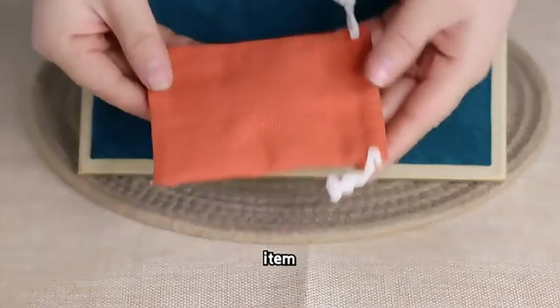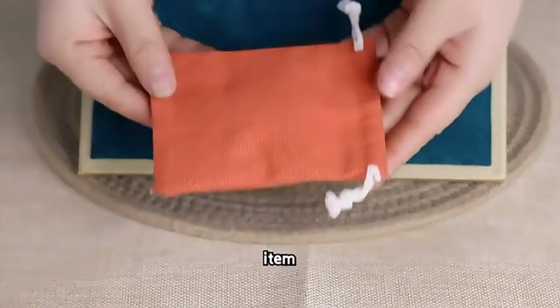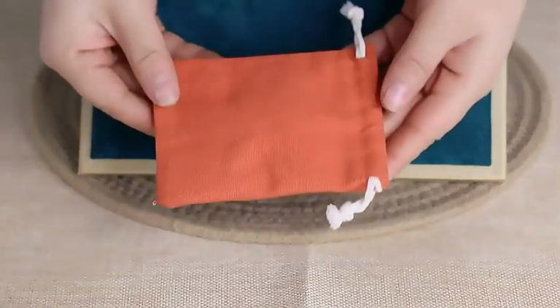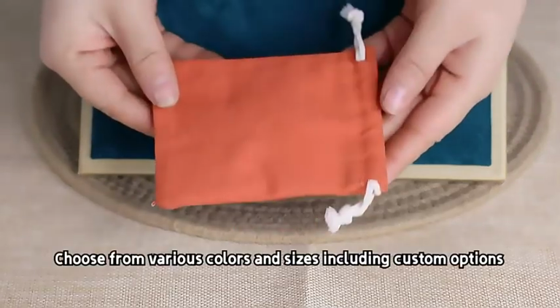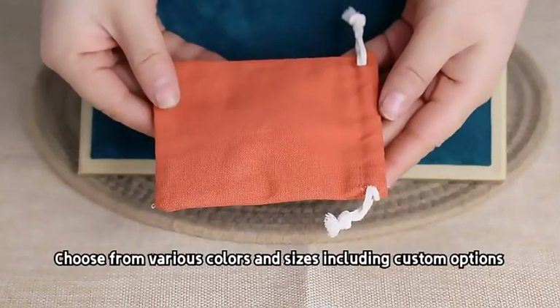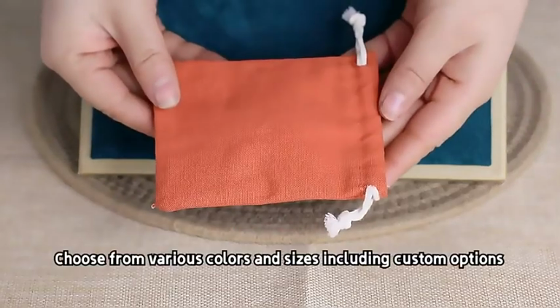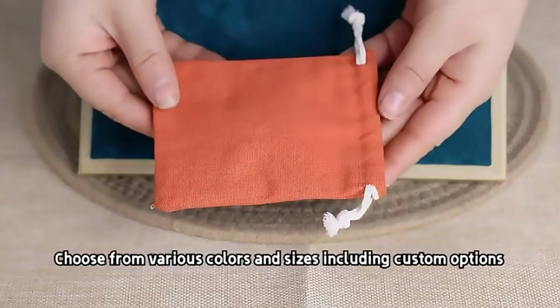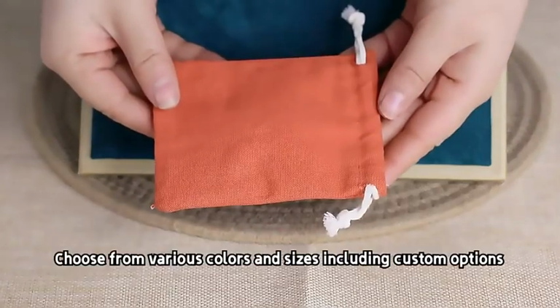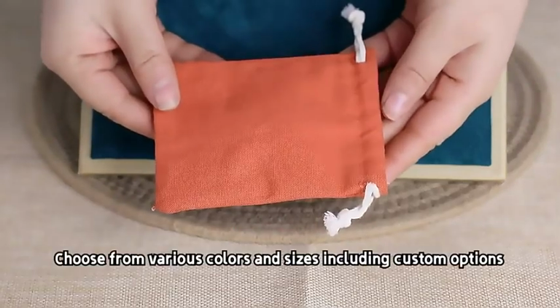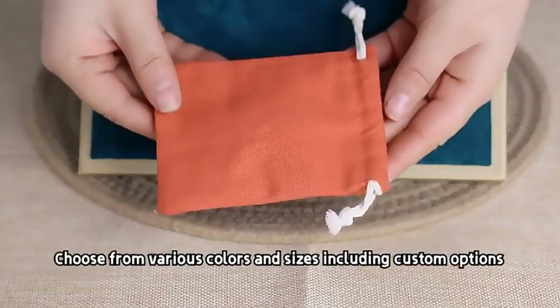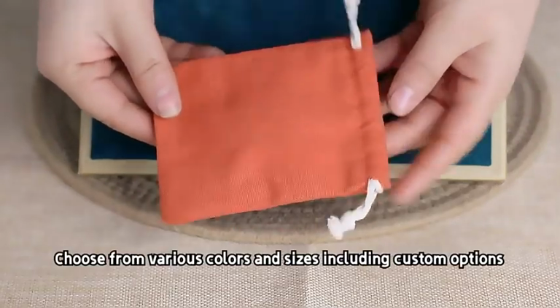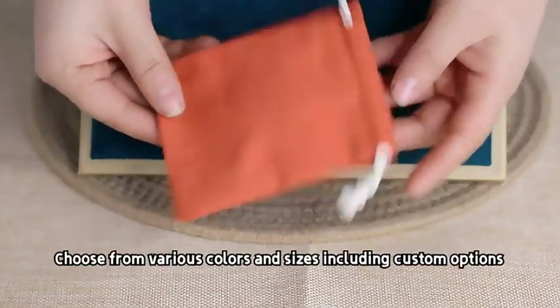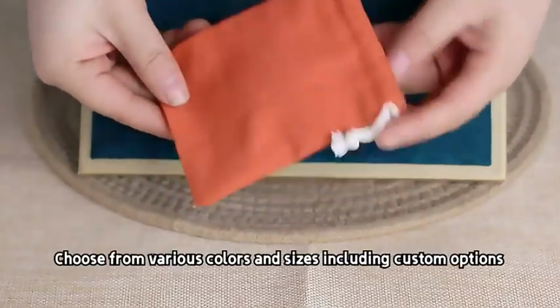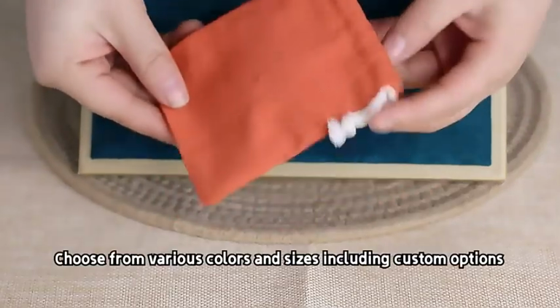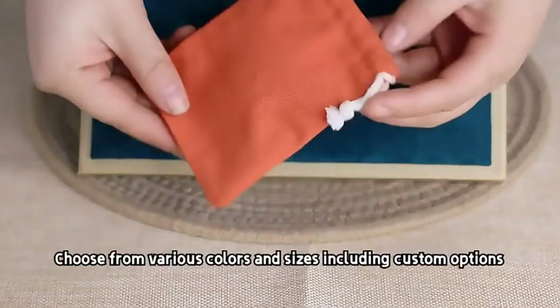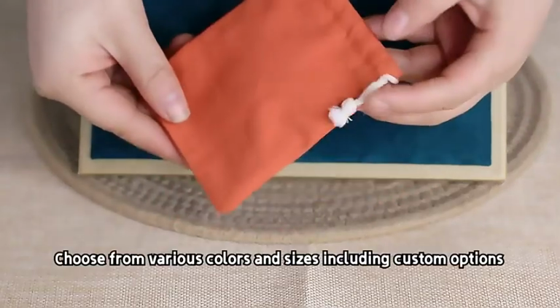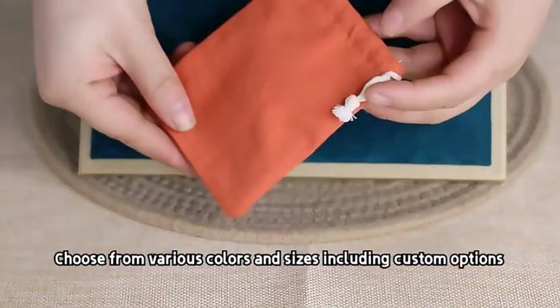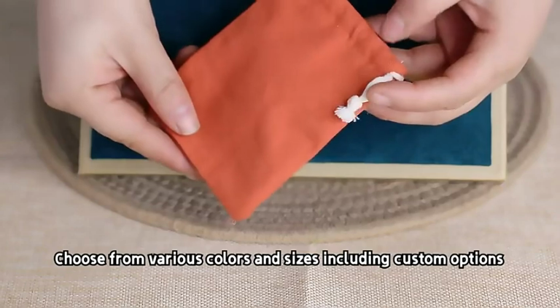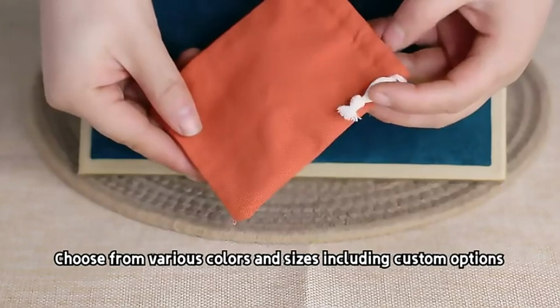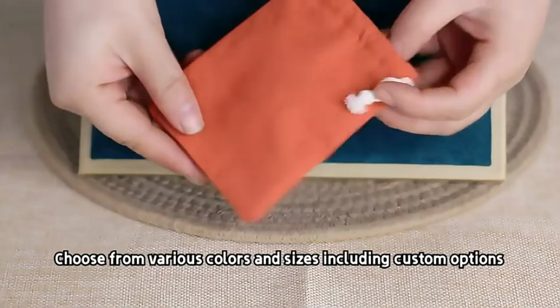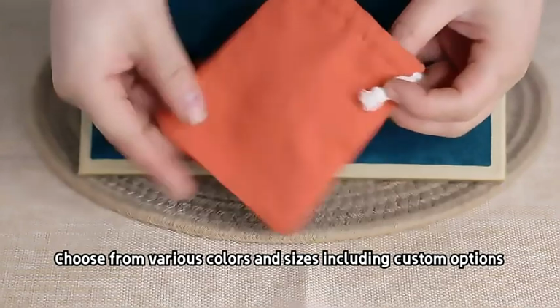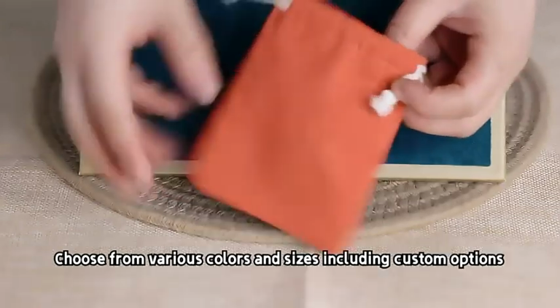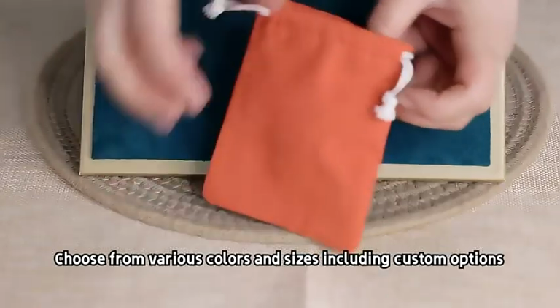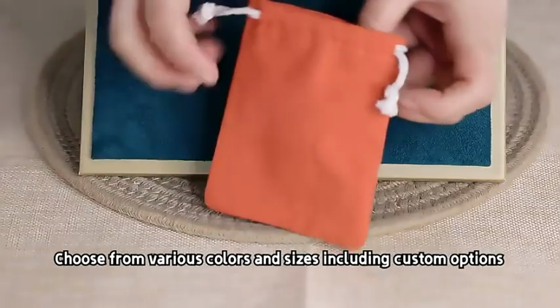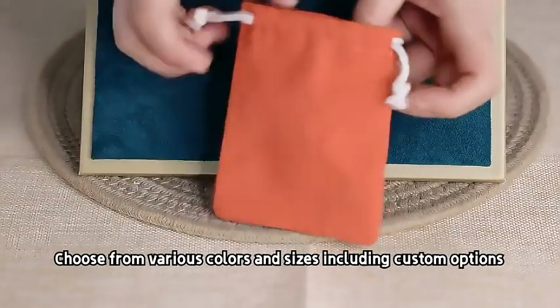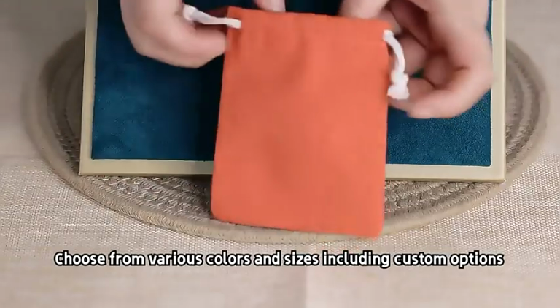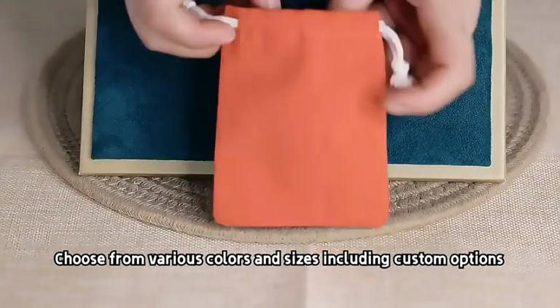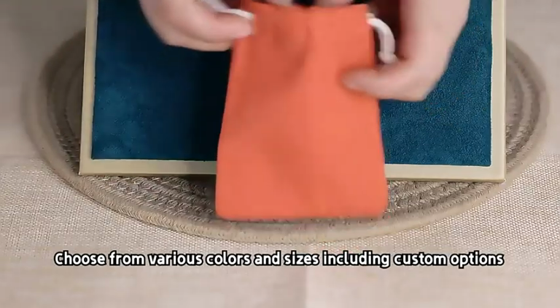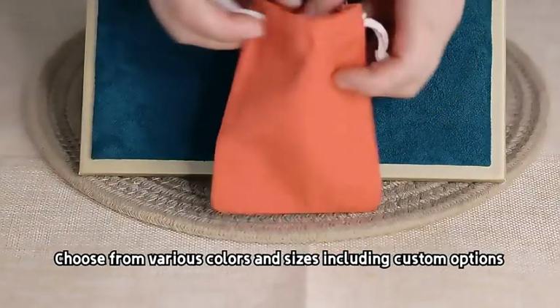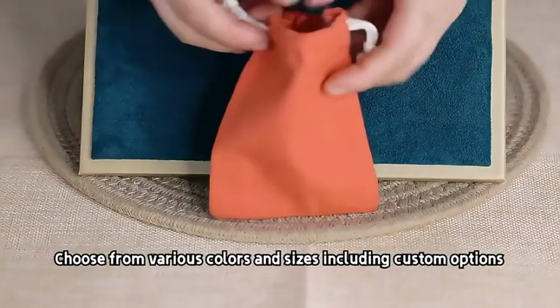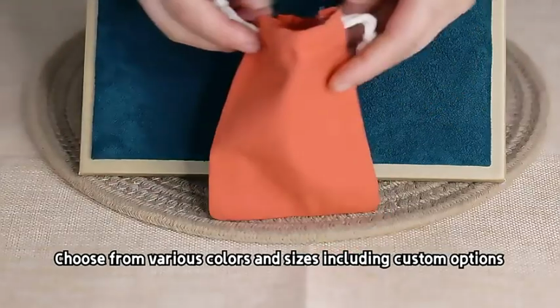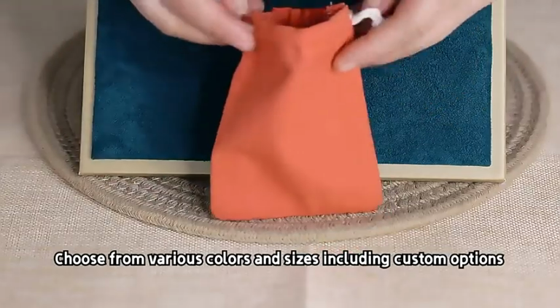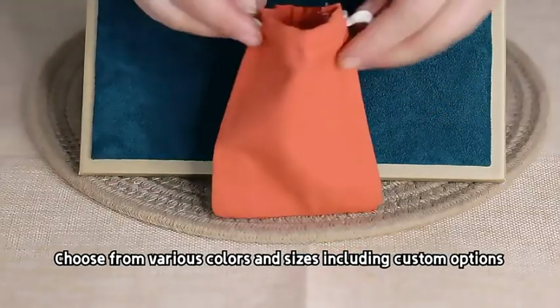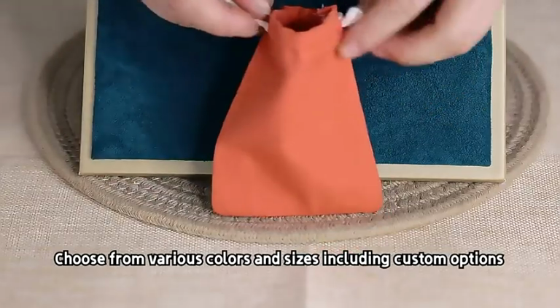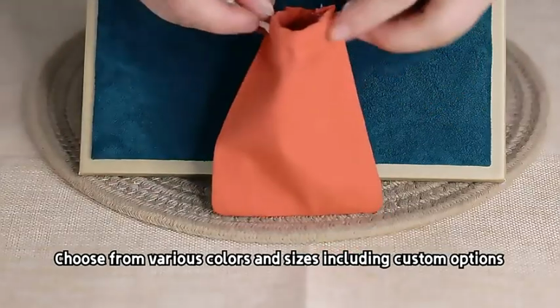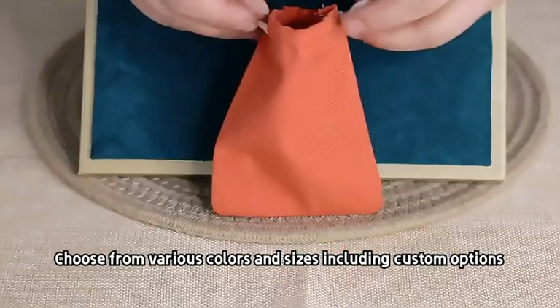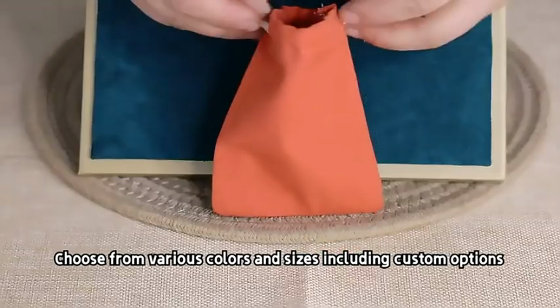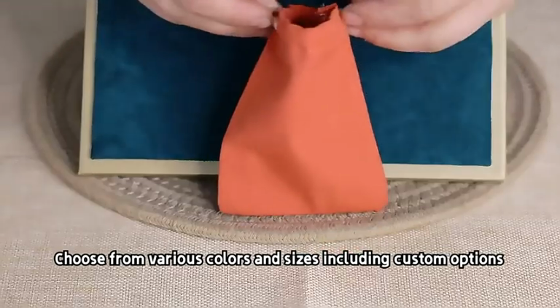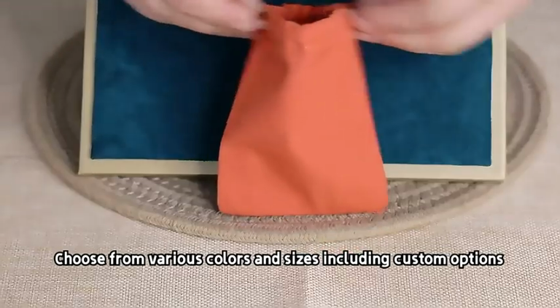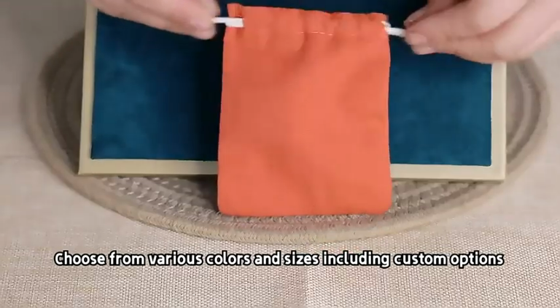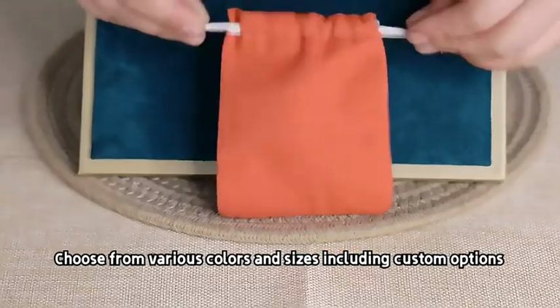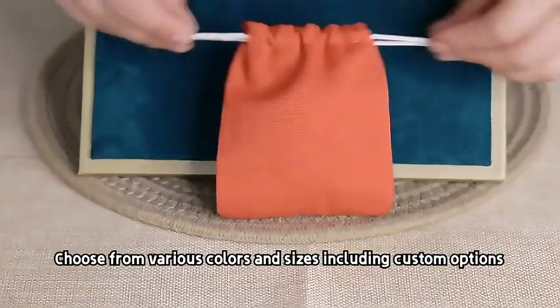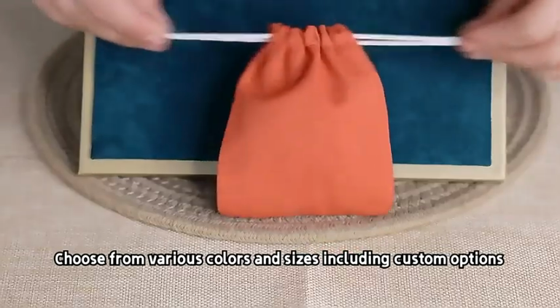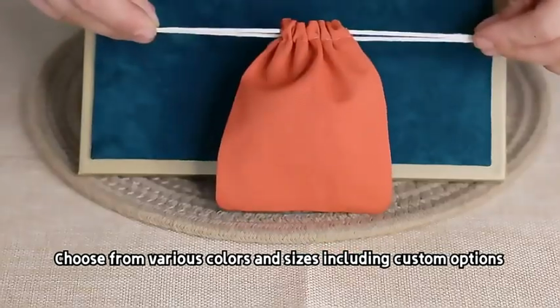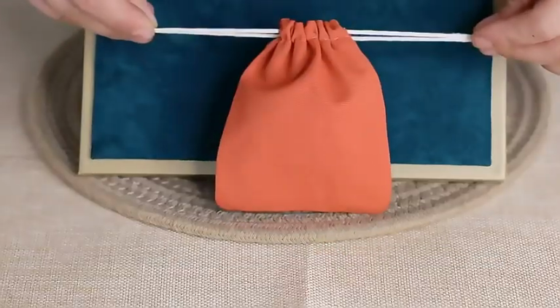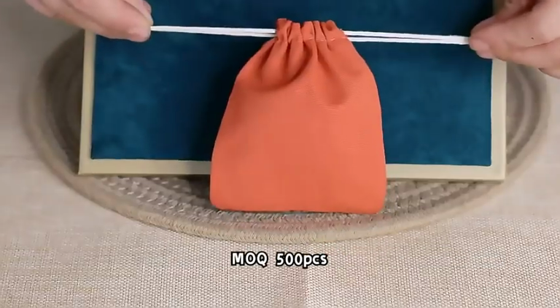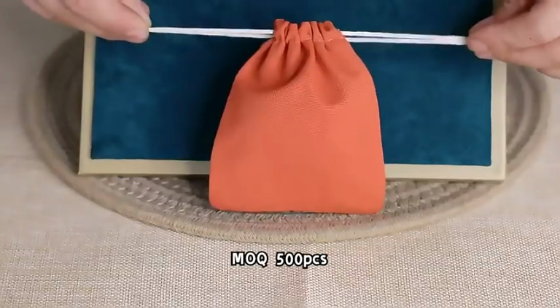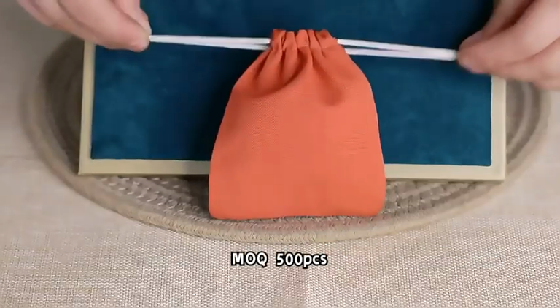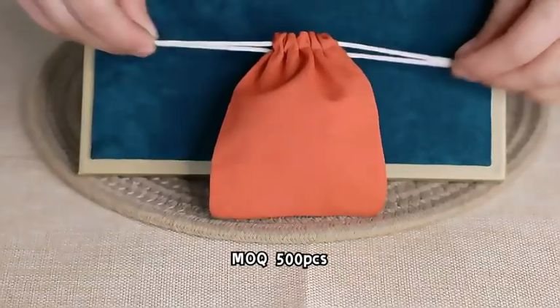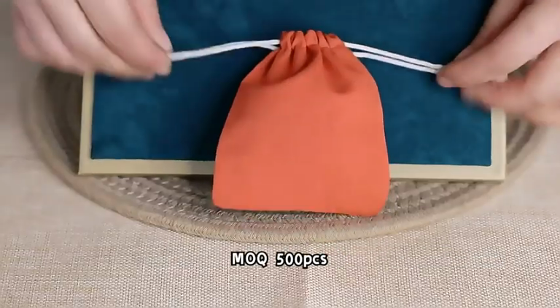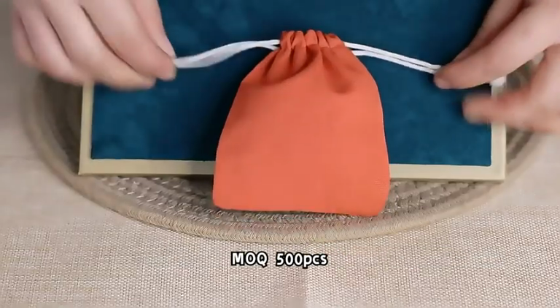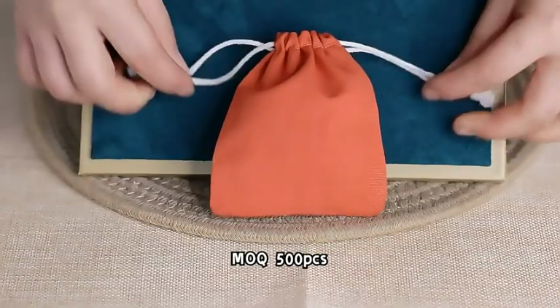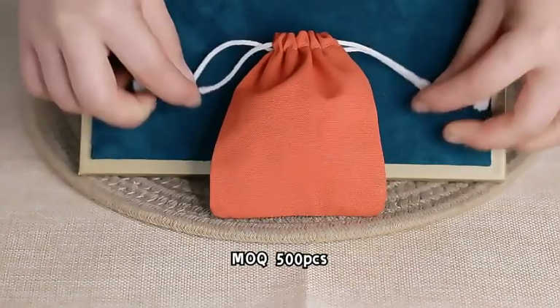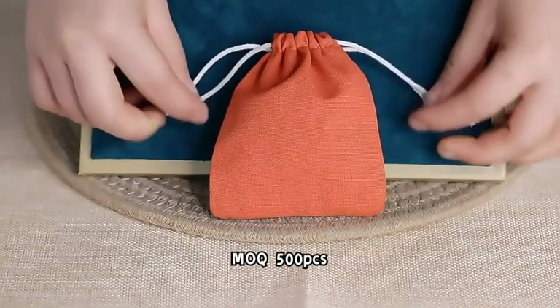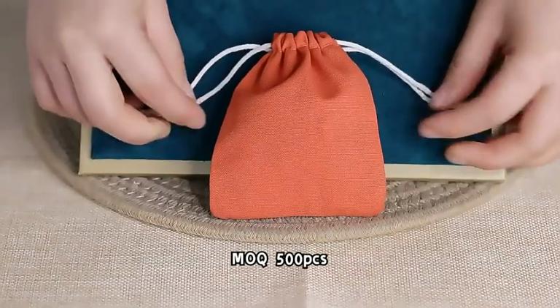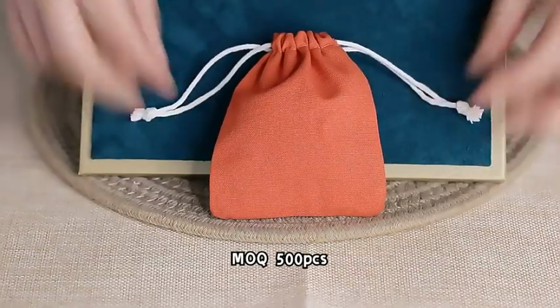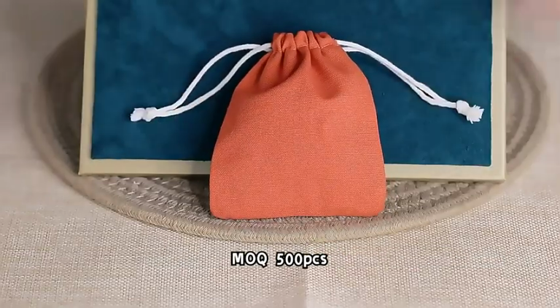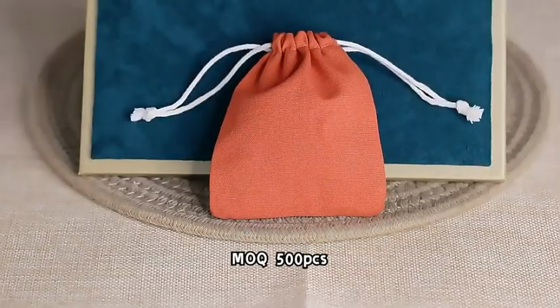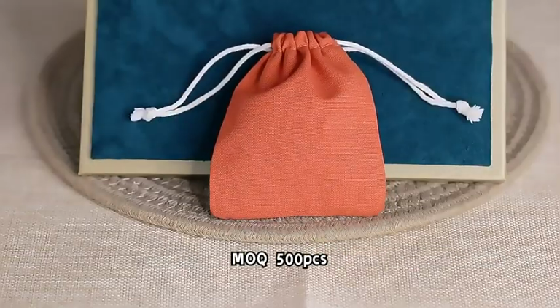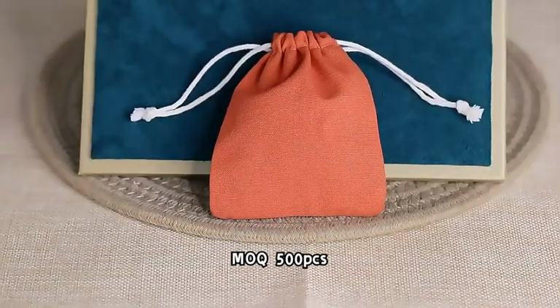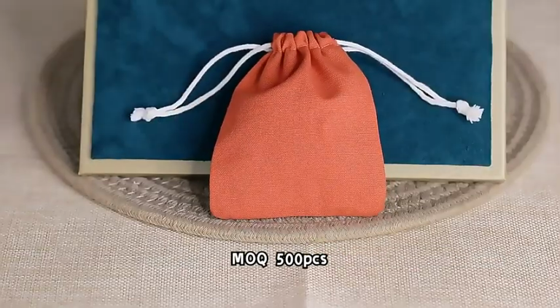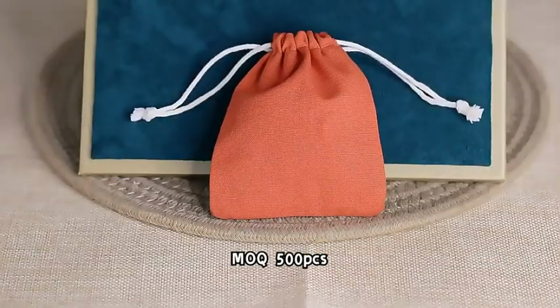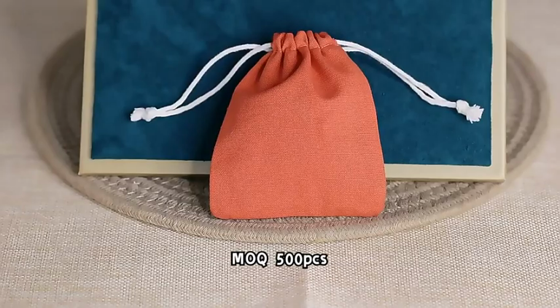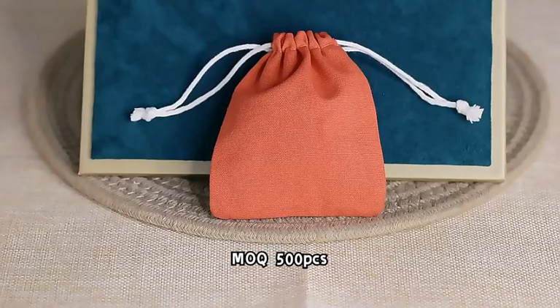Choose from various colors and sizes, including custom options. MOQ 500 PCs.